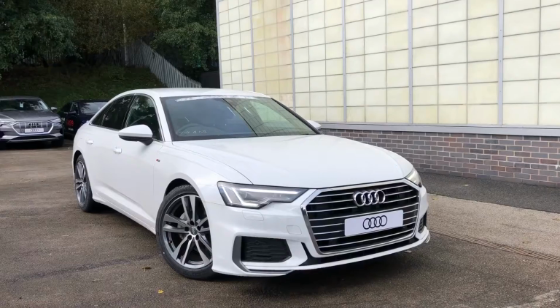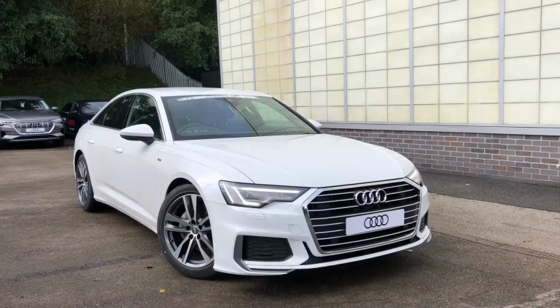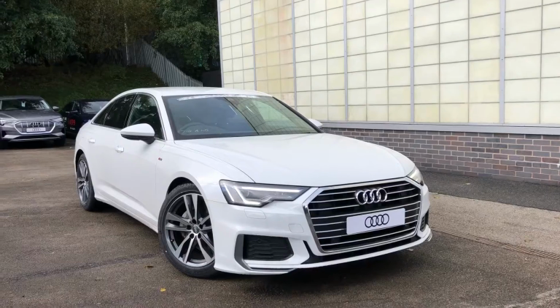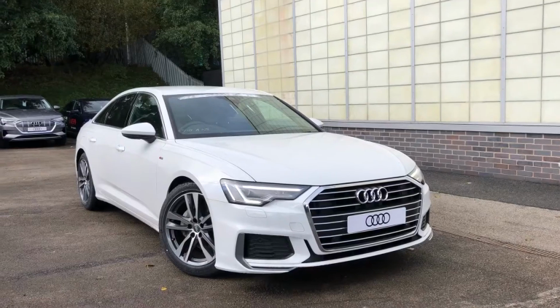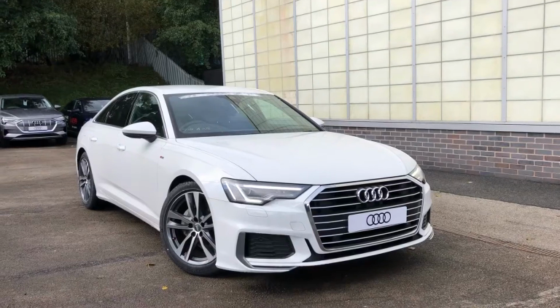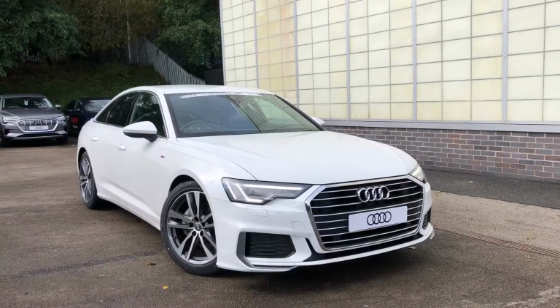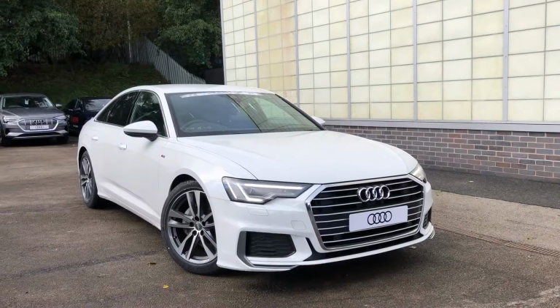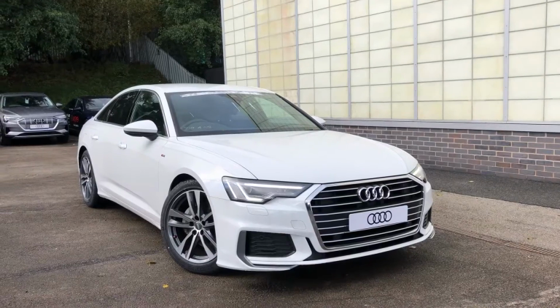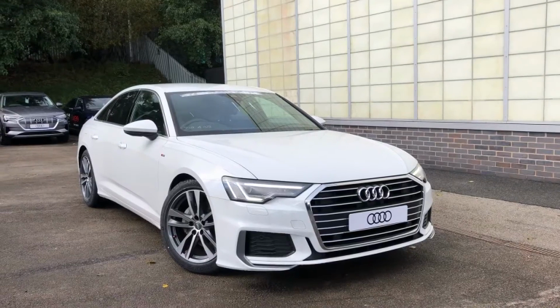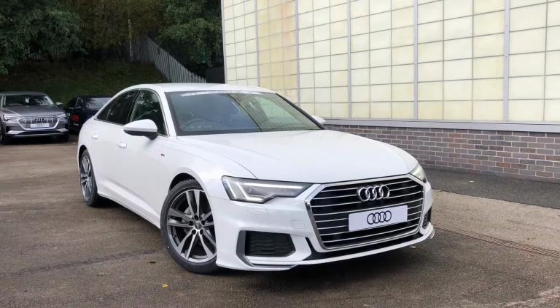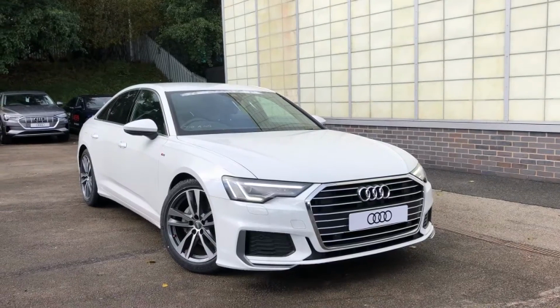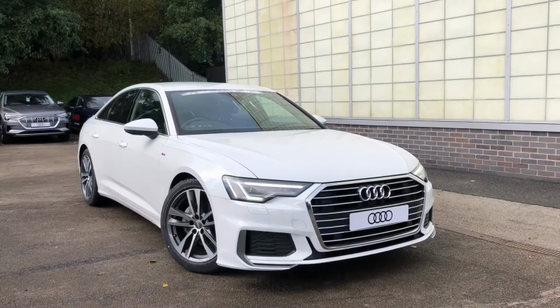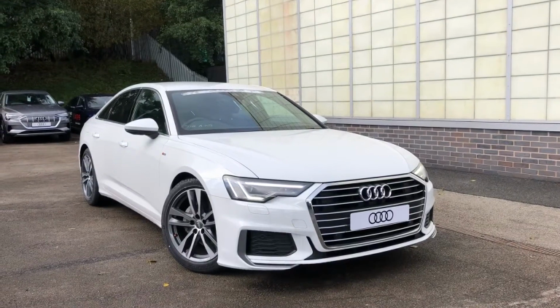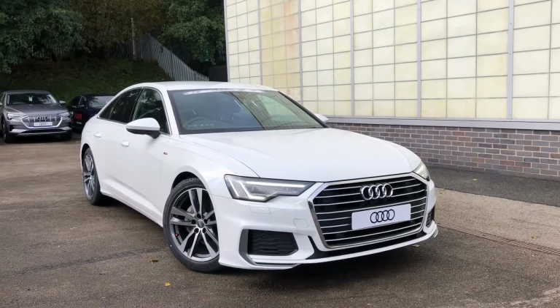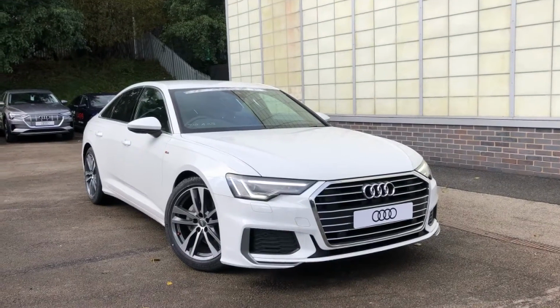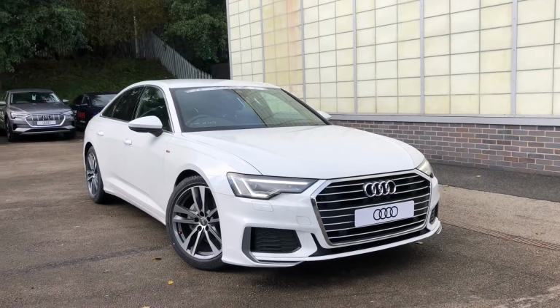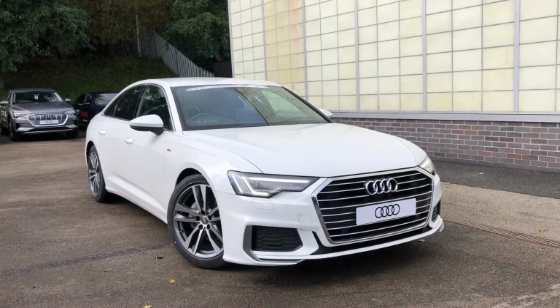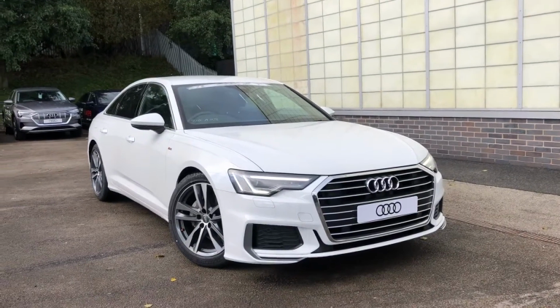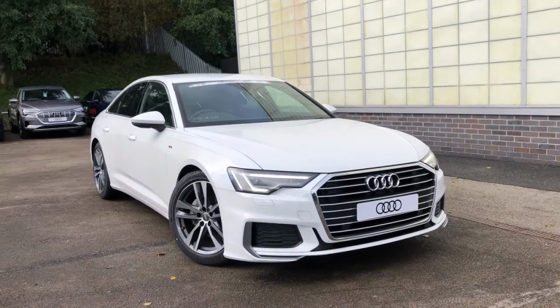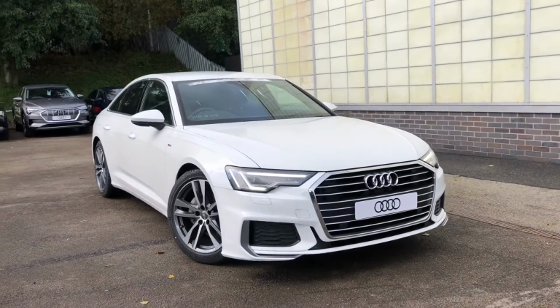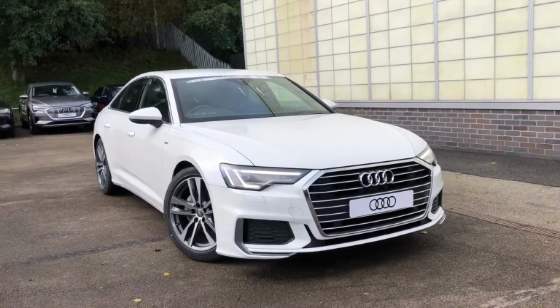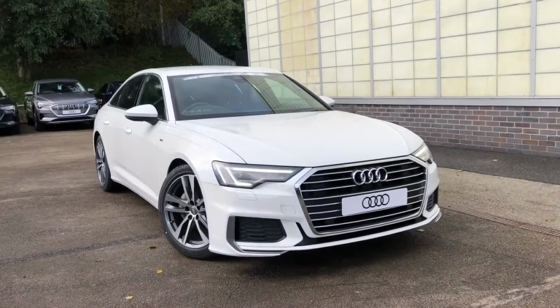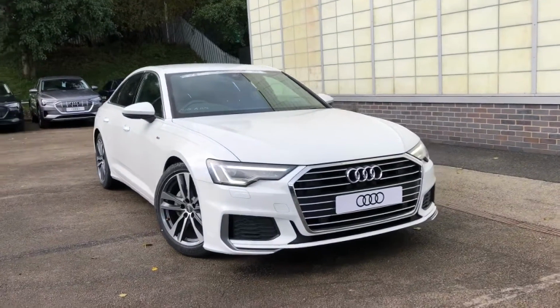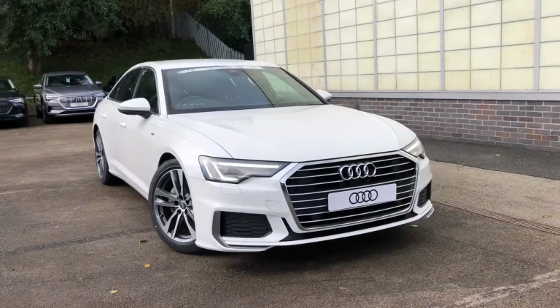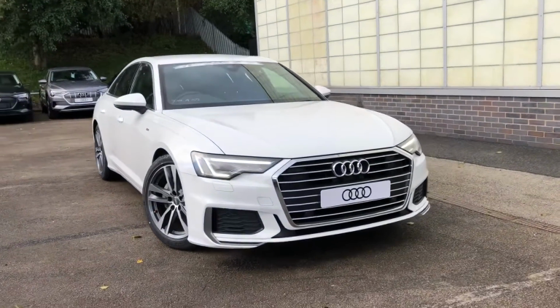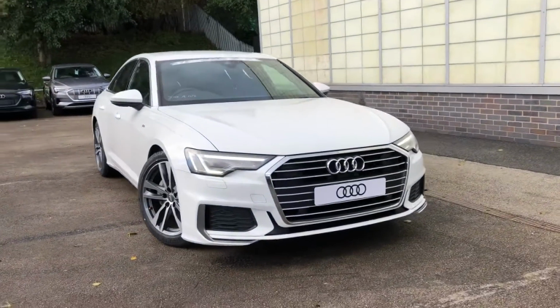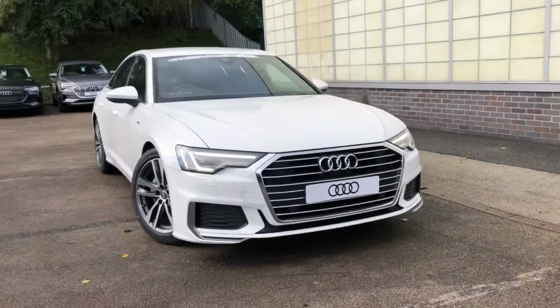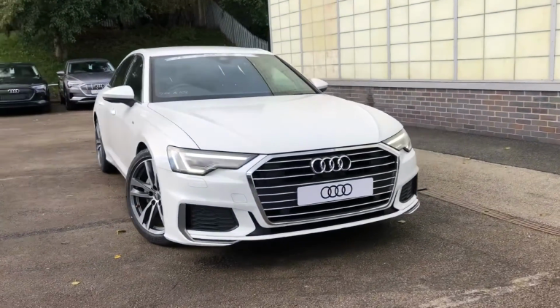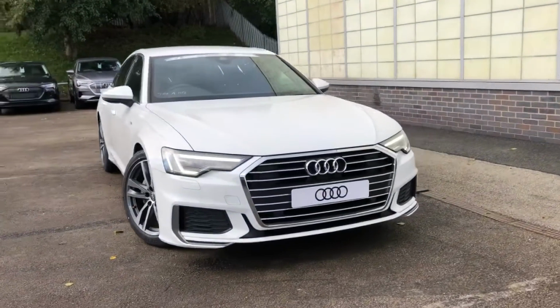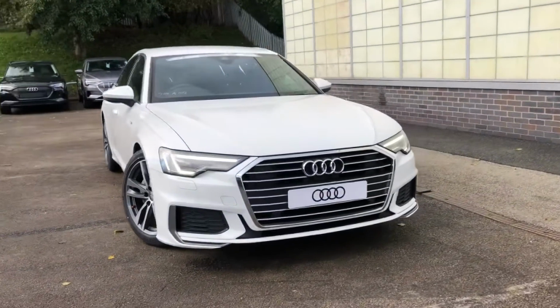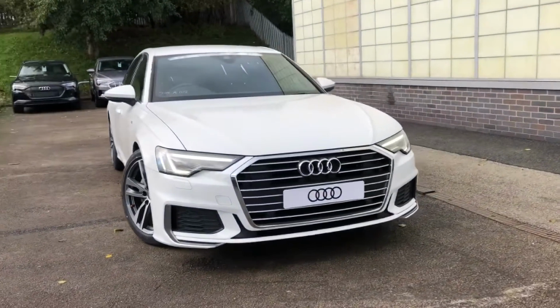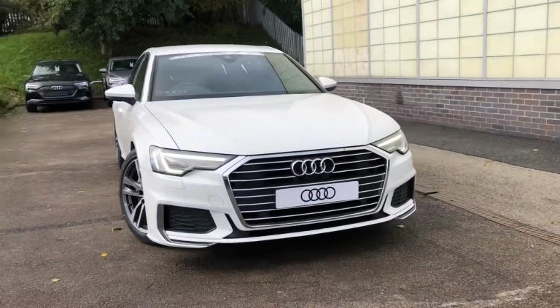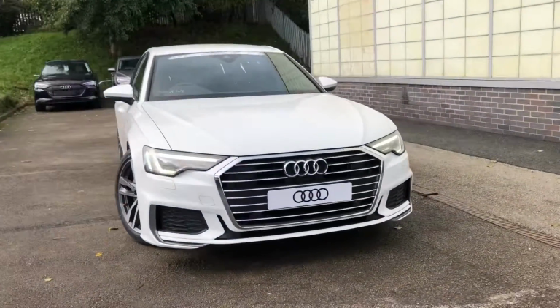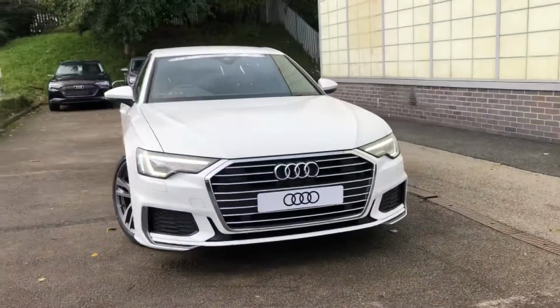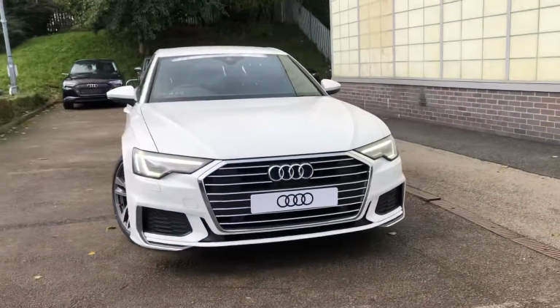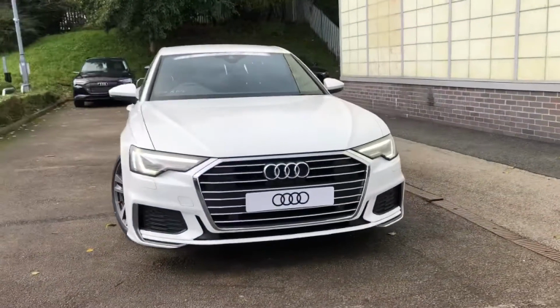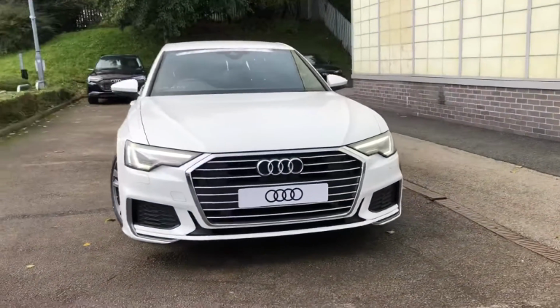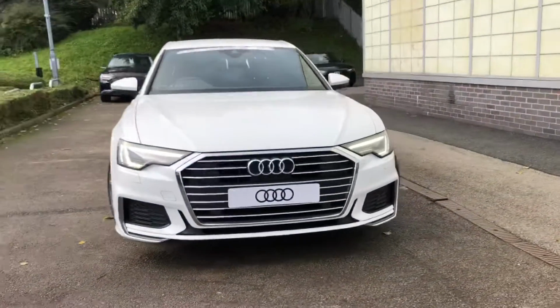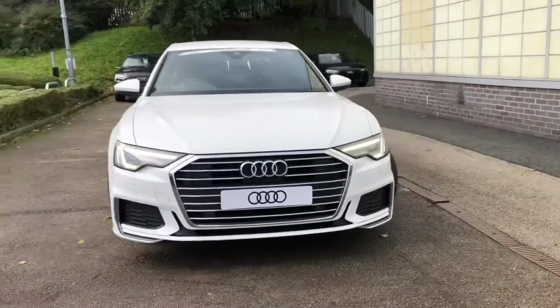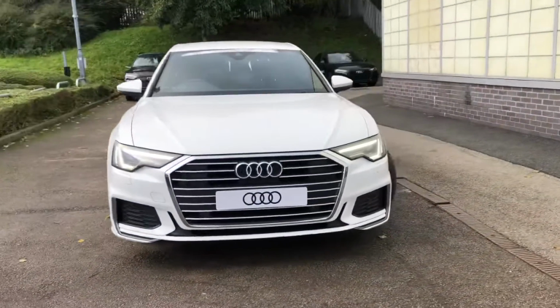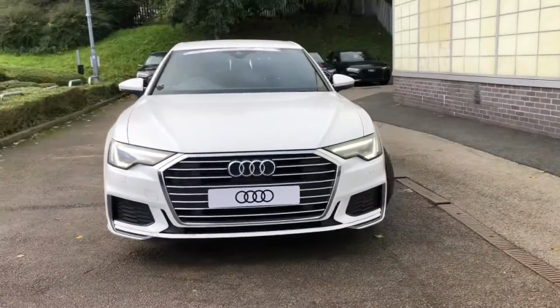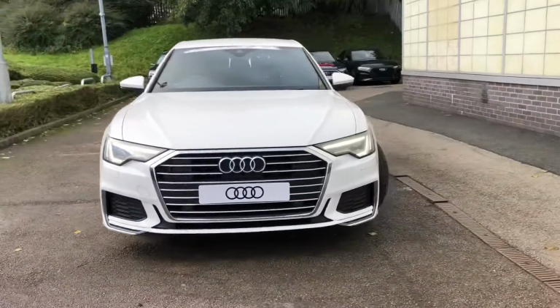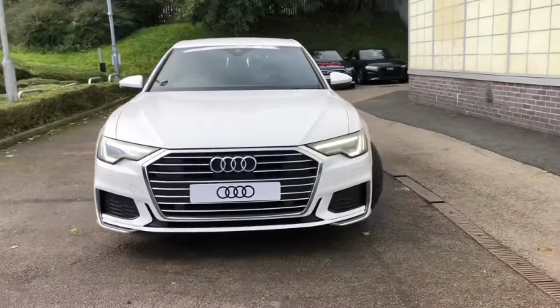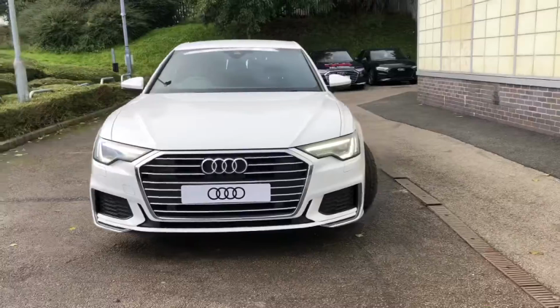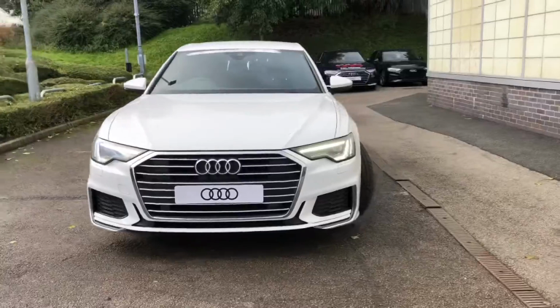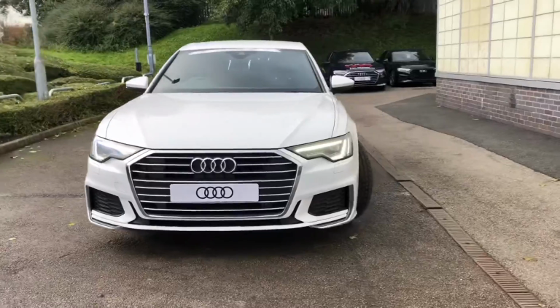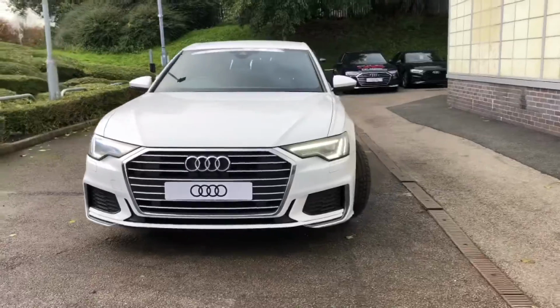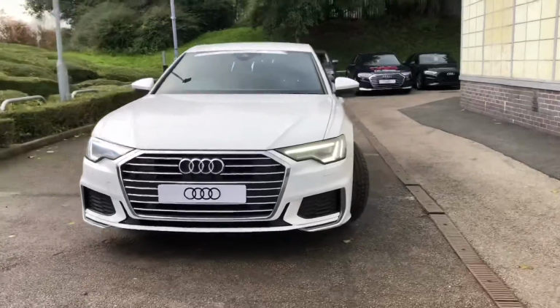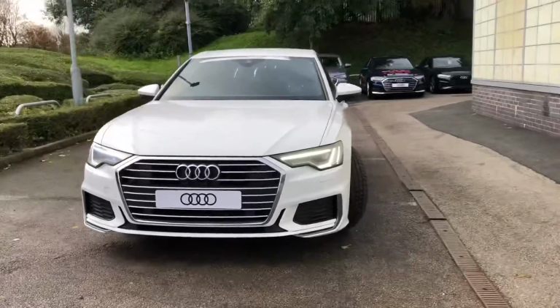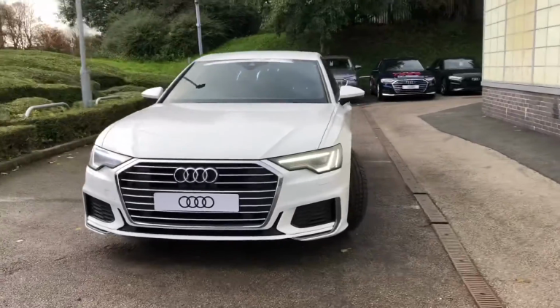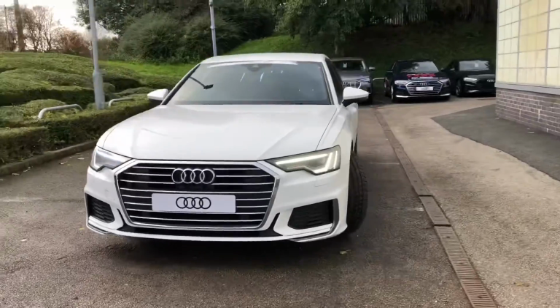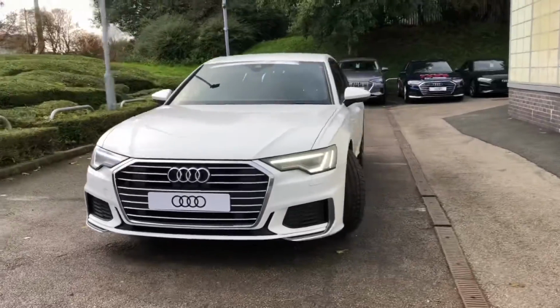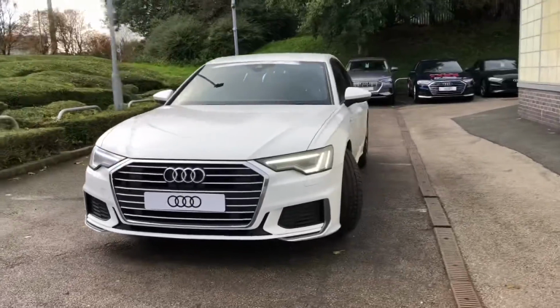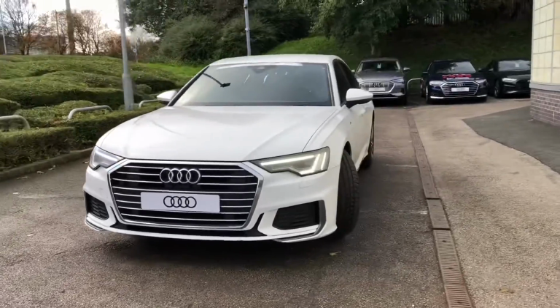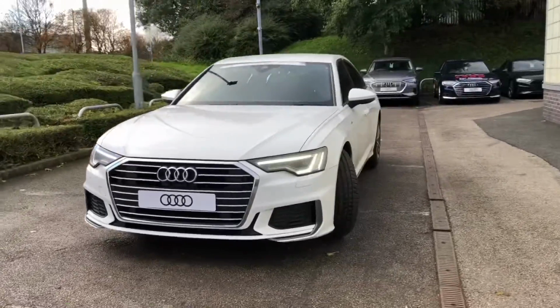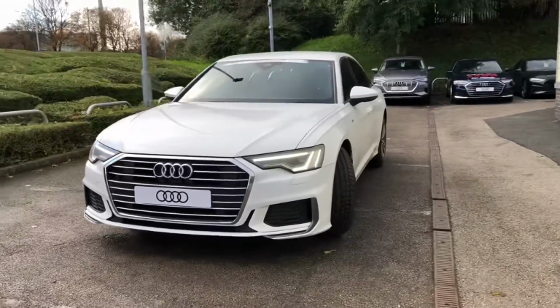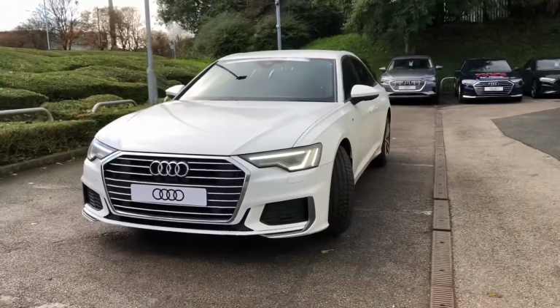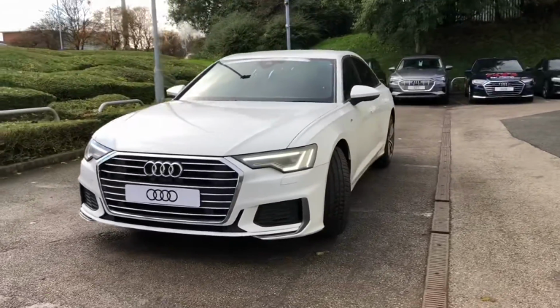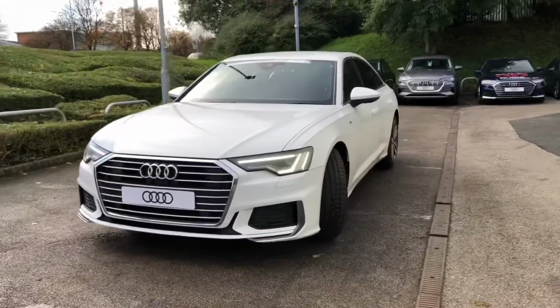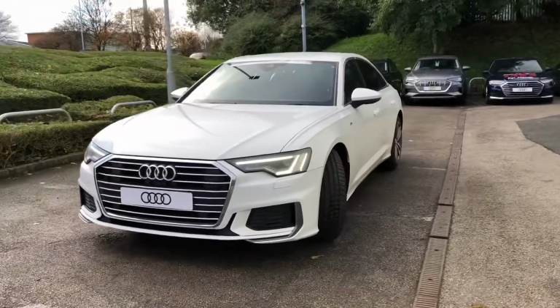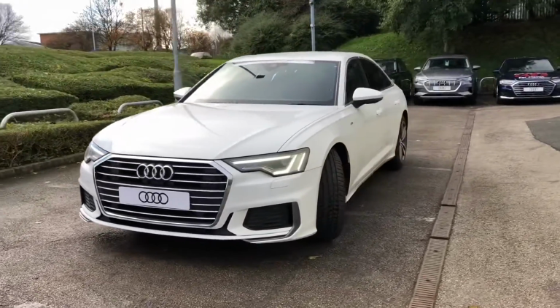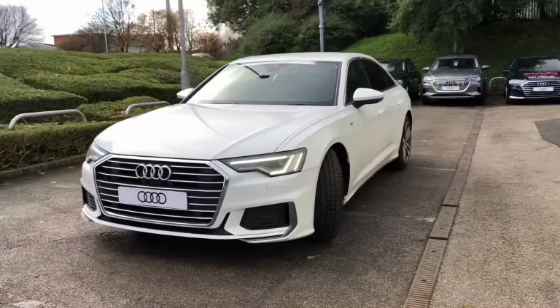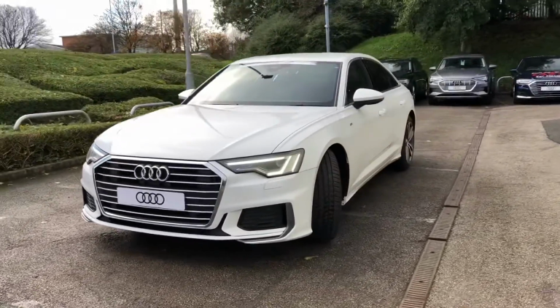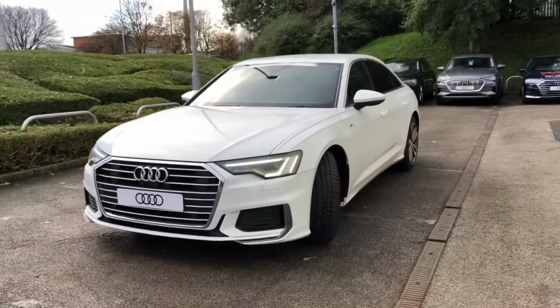Hi and welcome to Blackburn Audi. My name is Fiona and today I'm going to be giving you a quick tour of this brand new Audi E6 Saloon S-Line.